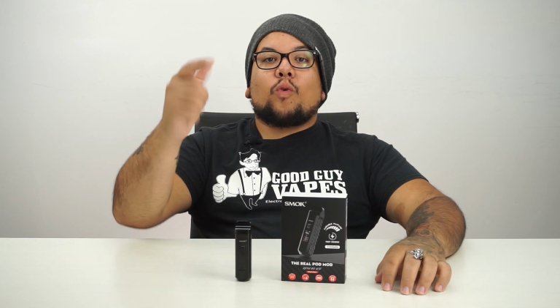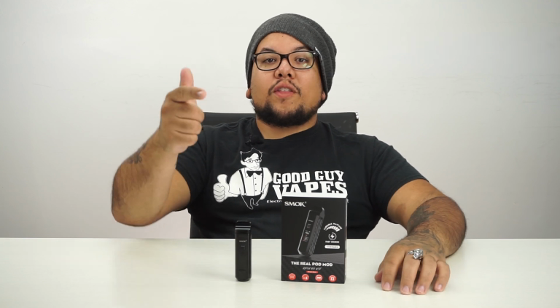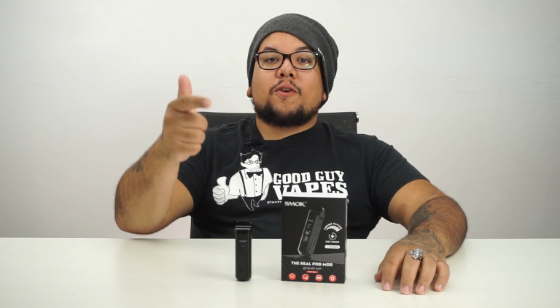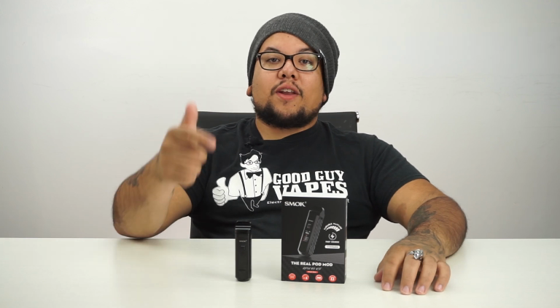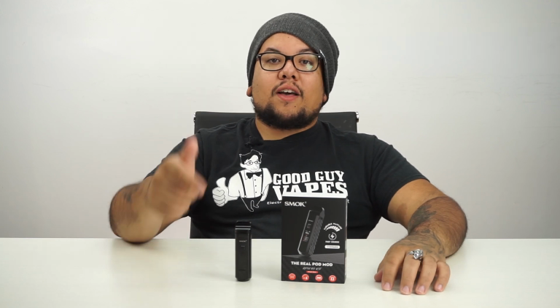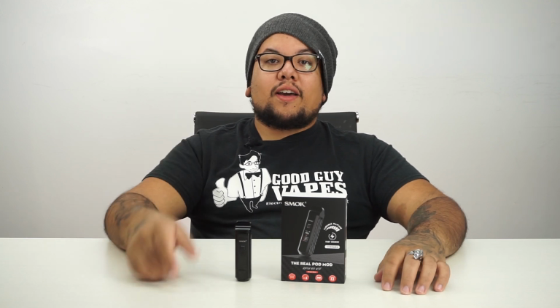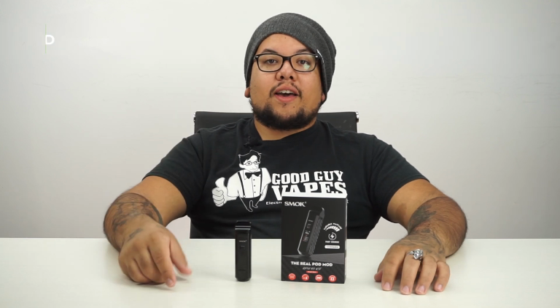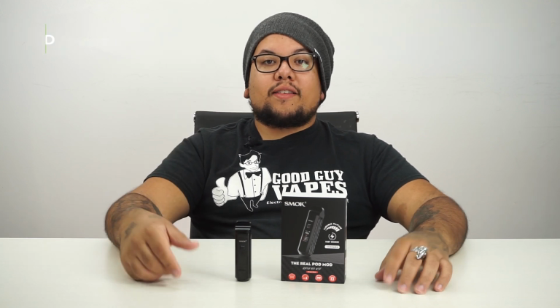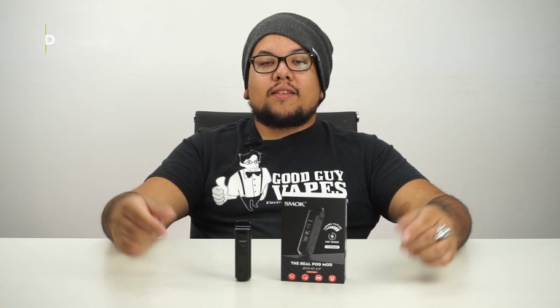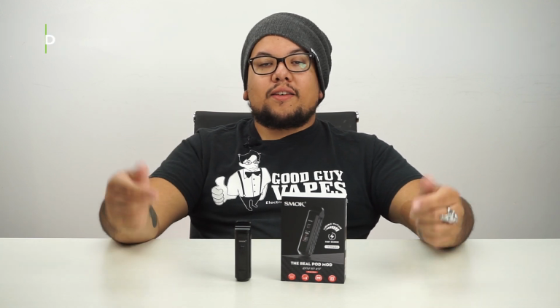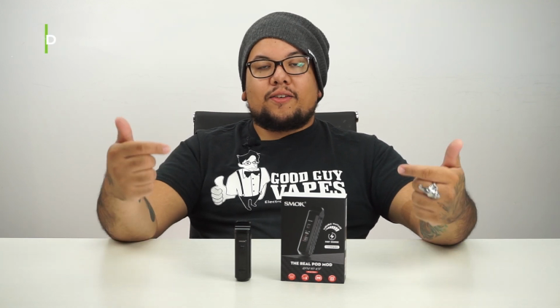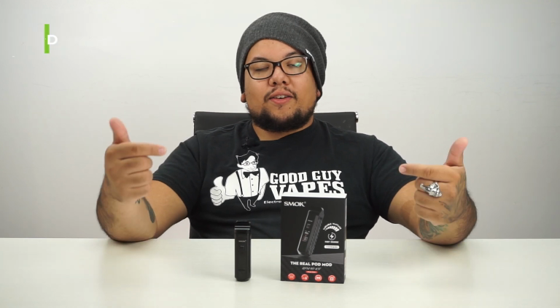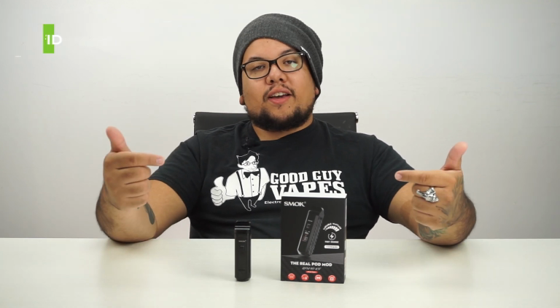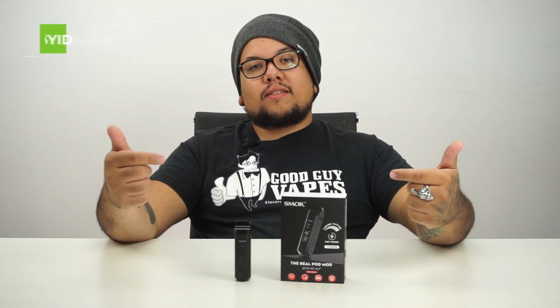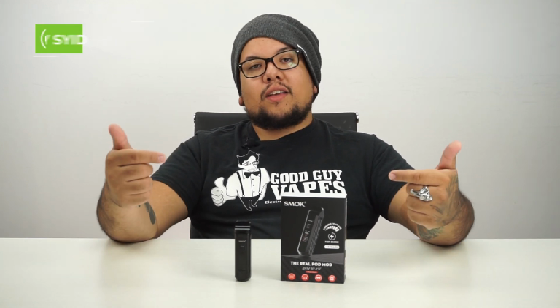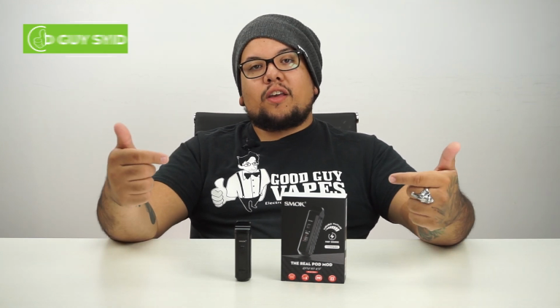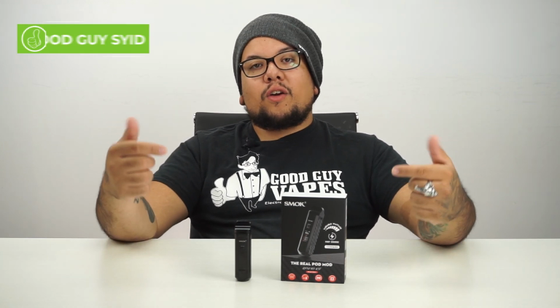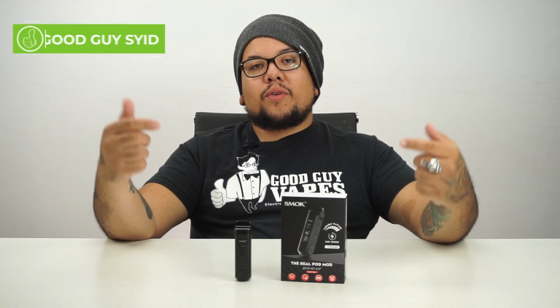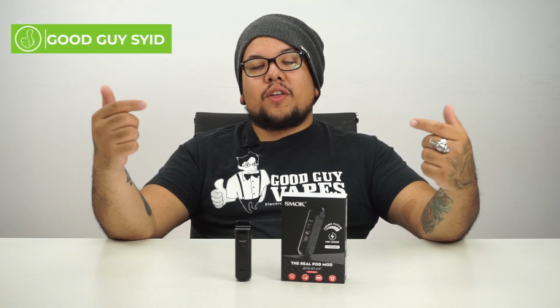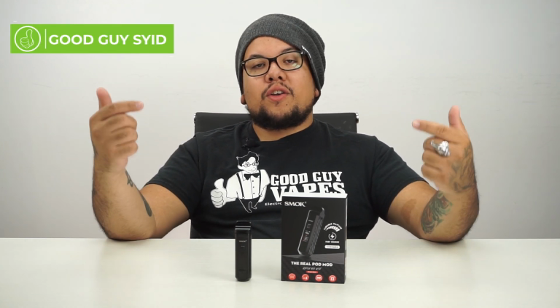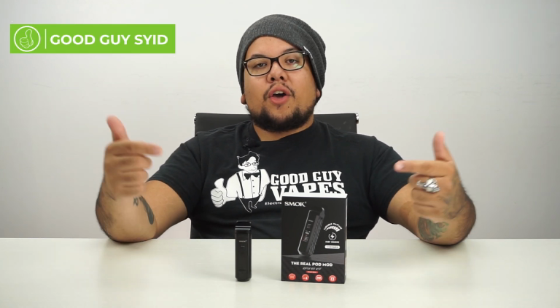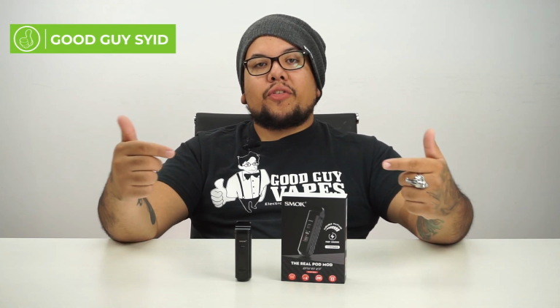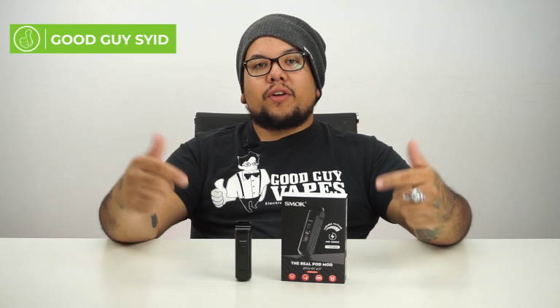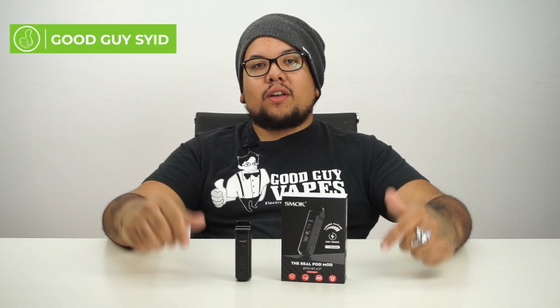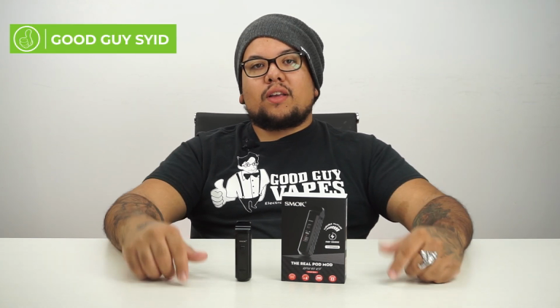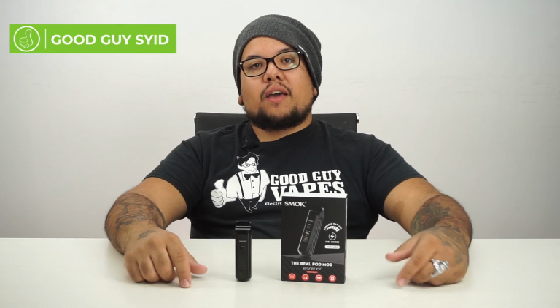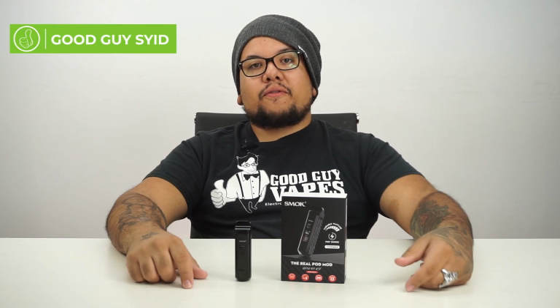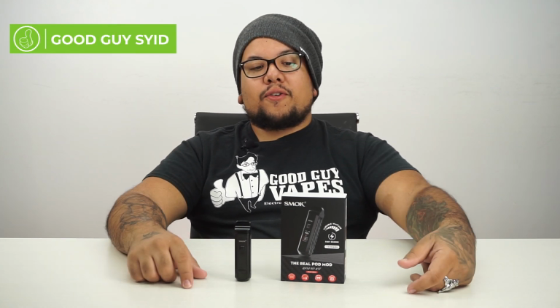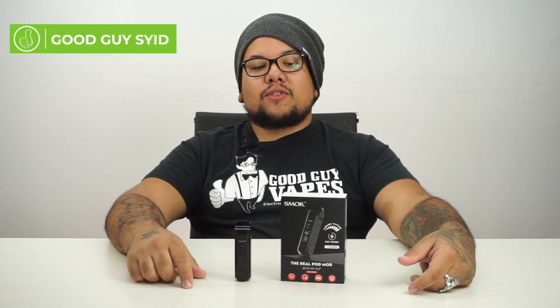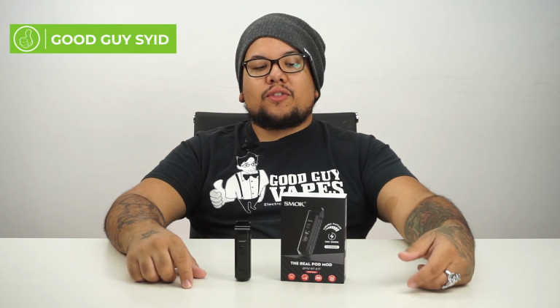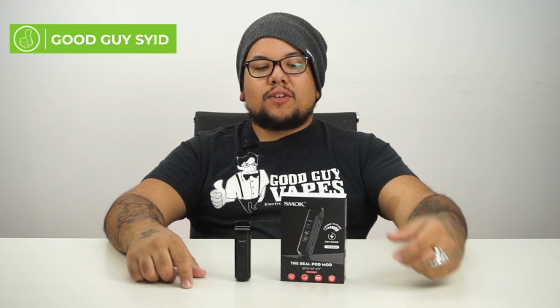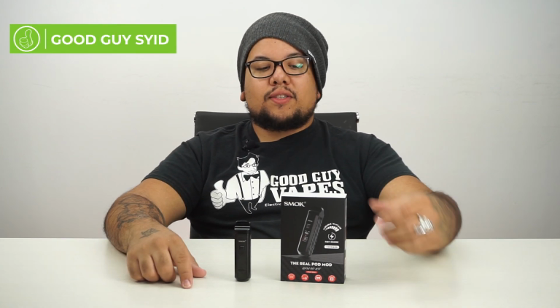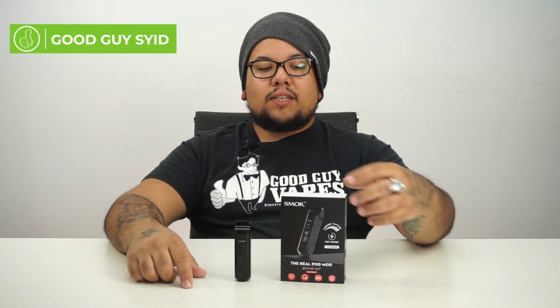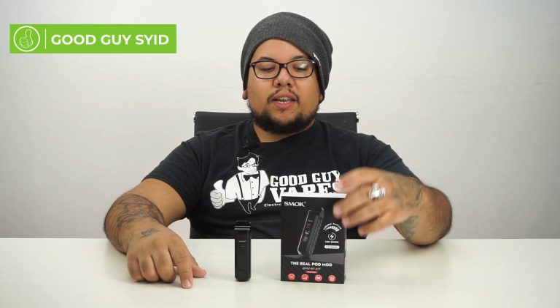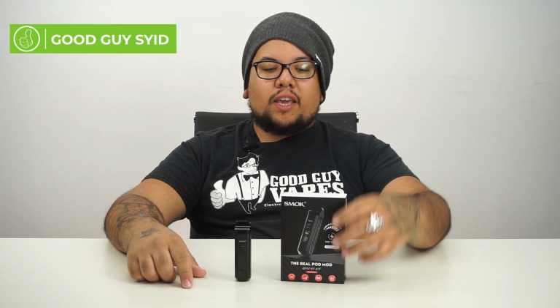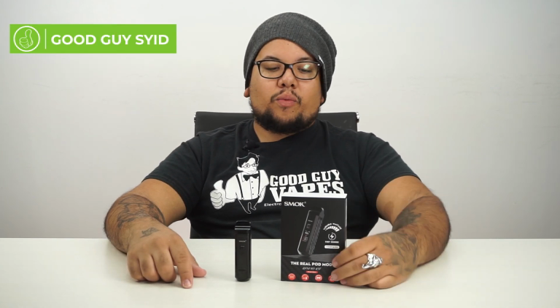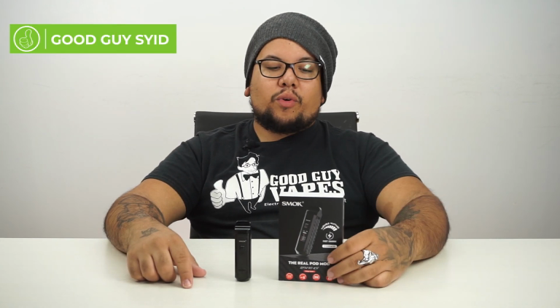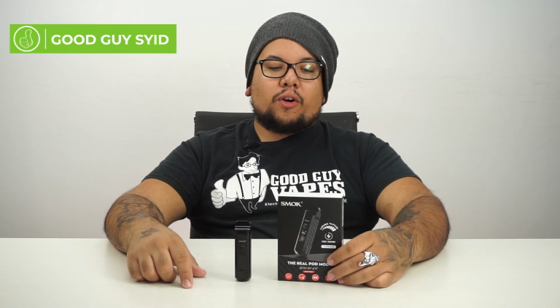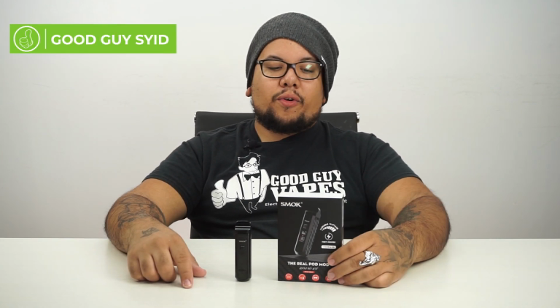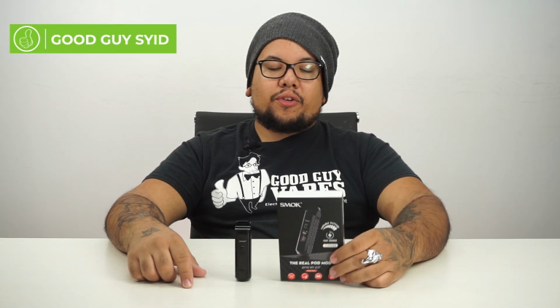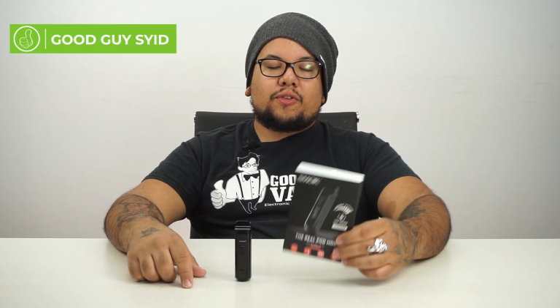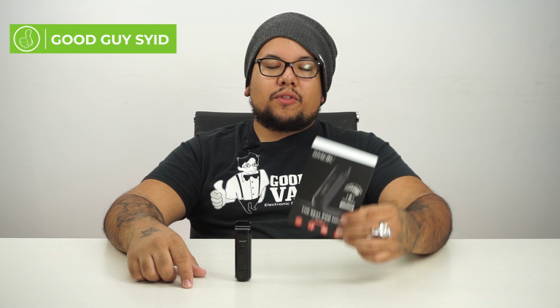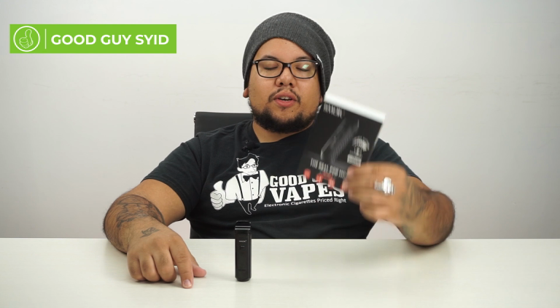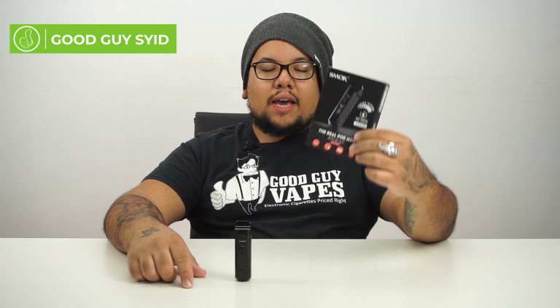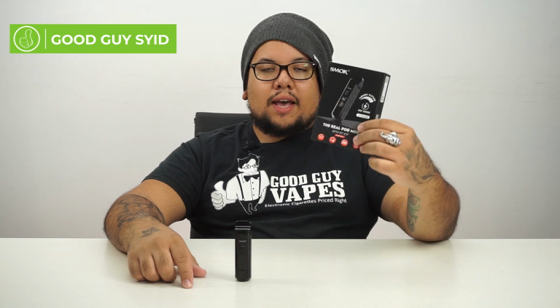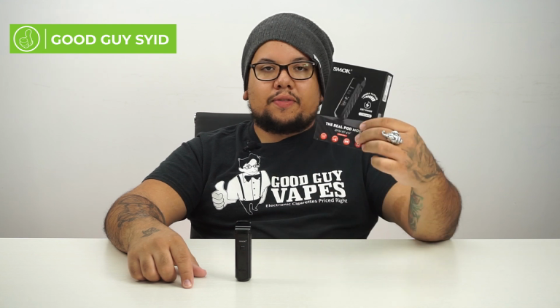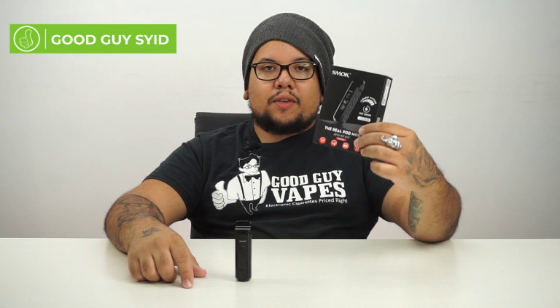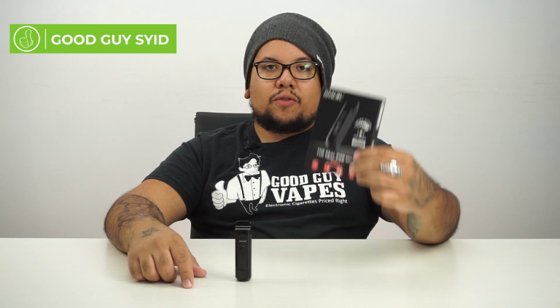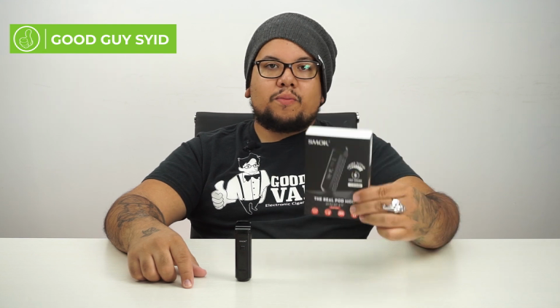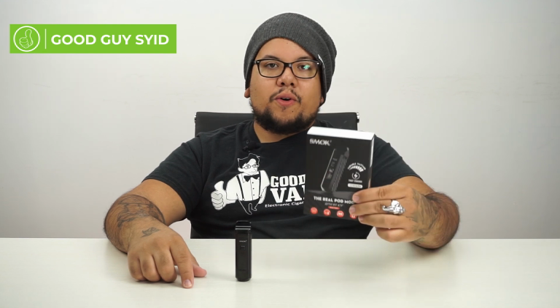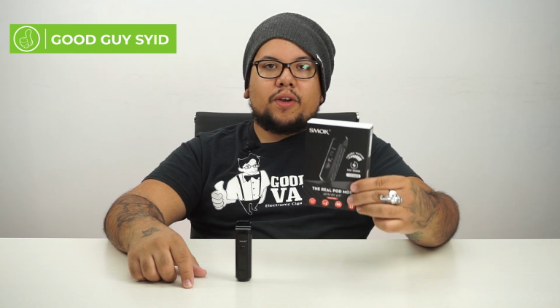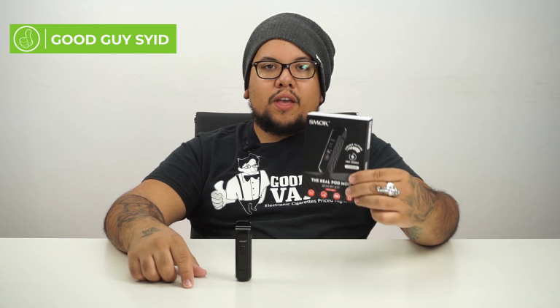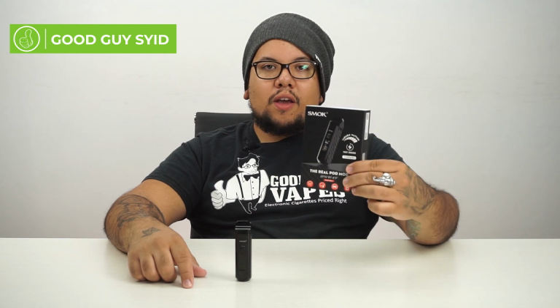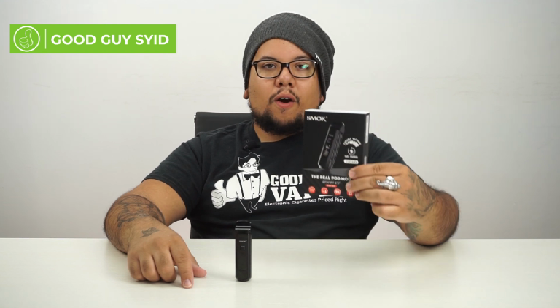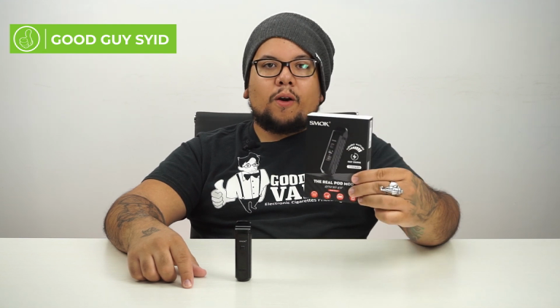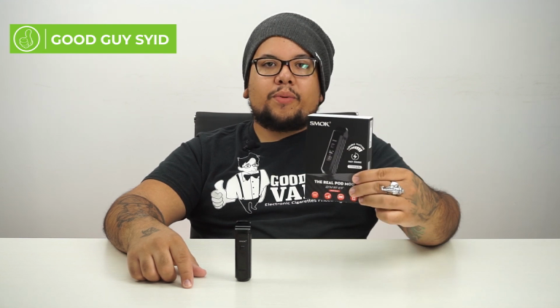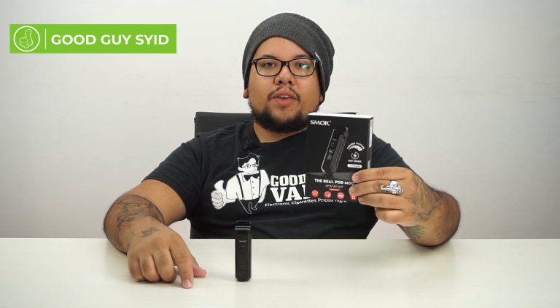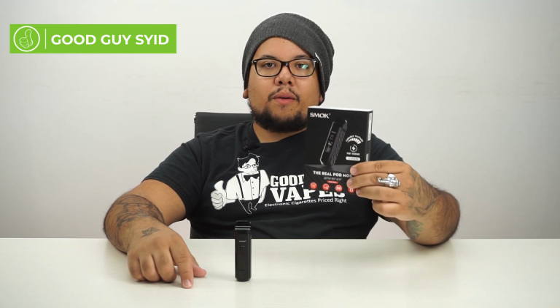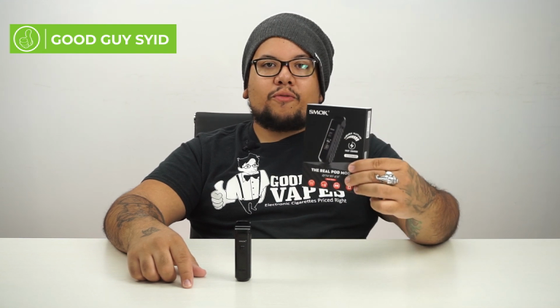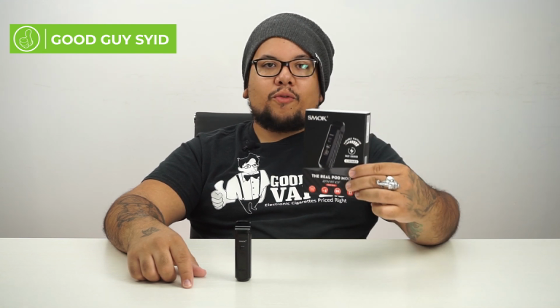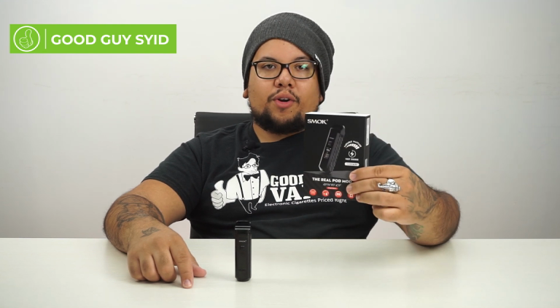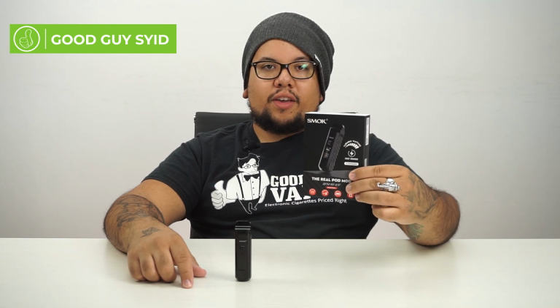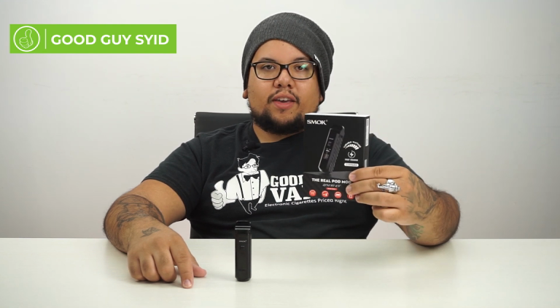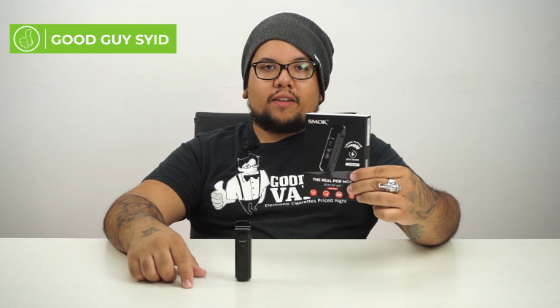What's going on guys, GoodGuySid here with another GoodGuyFirstLooks. Today we are going to look at the Smok RPM 40 kit.